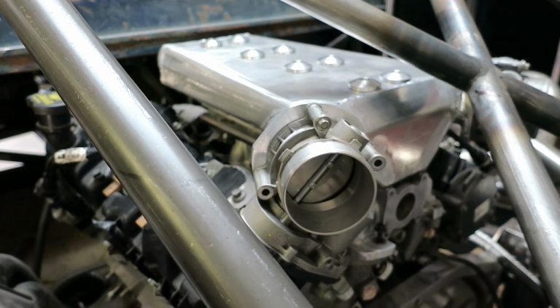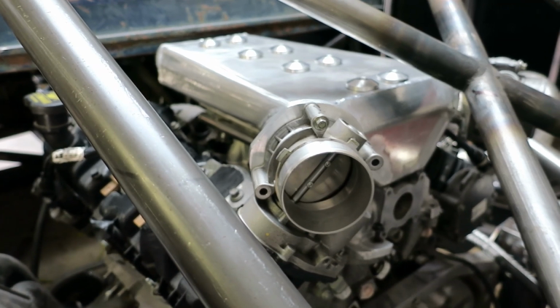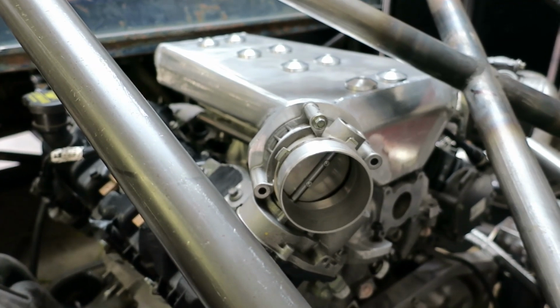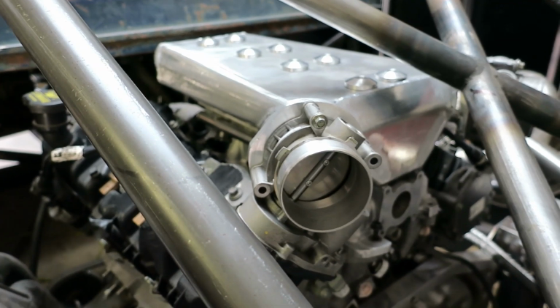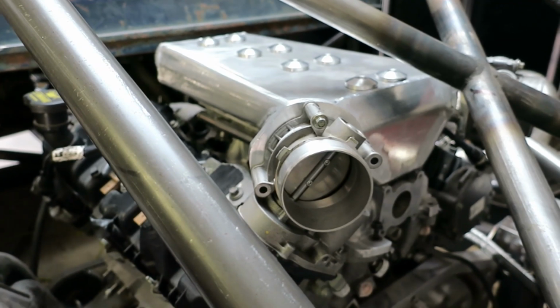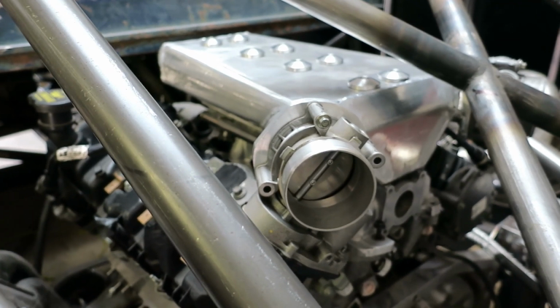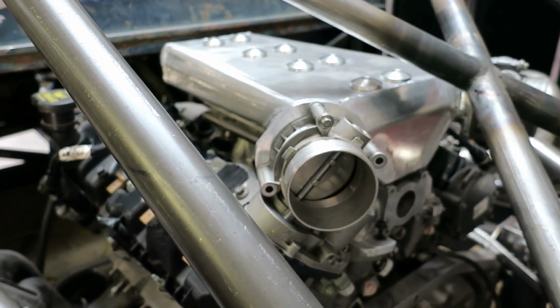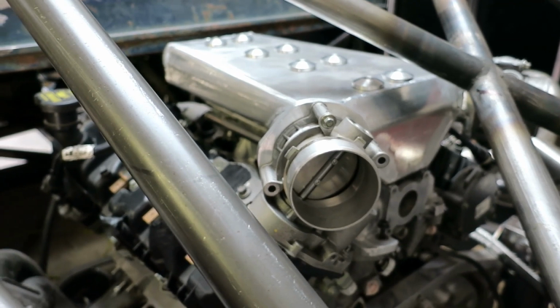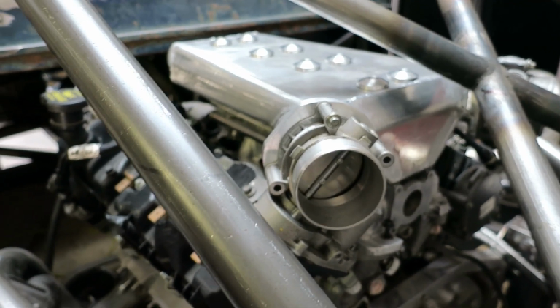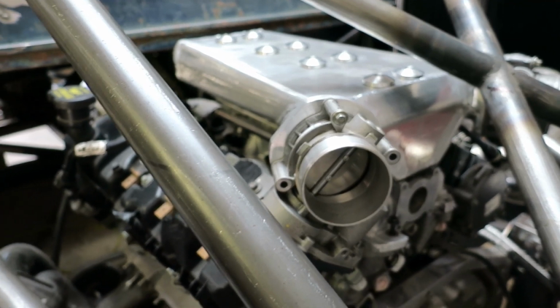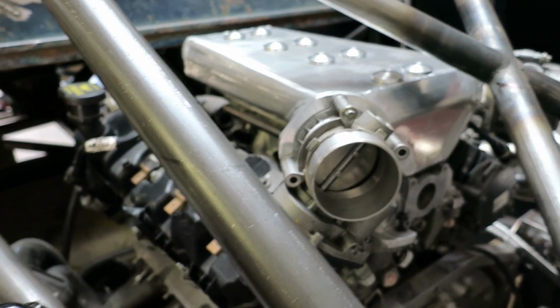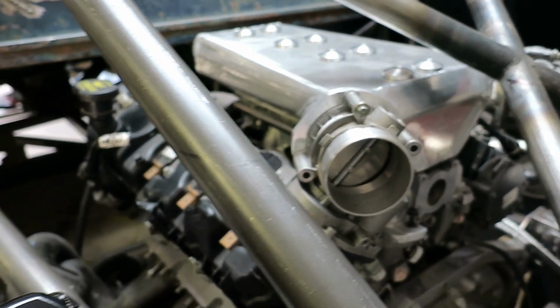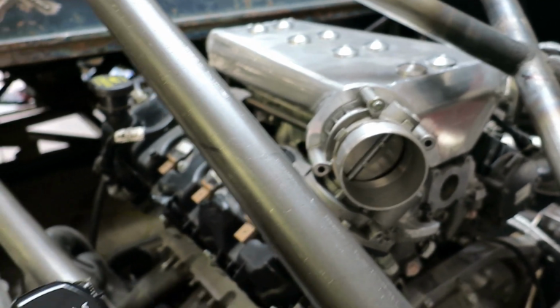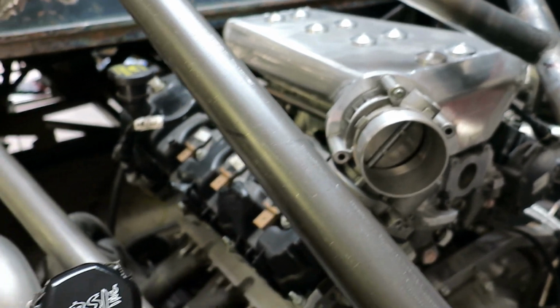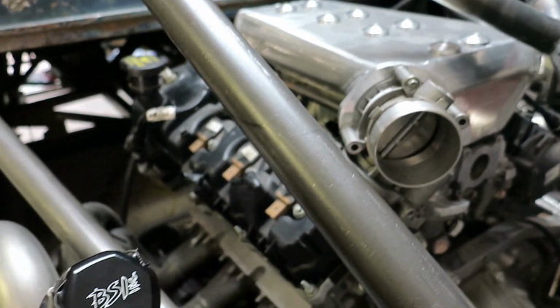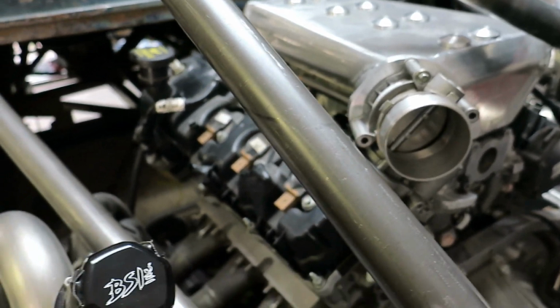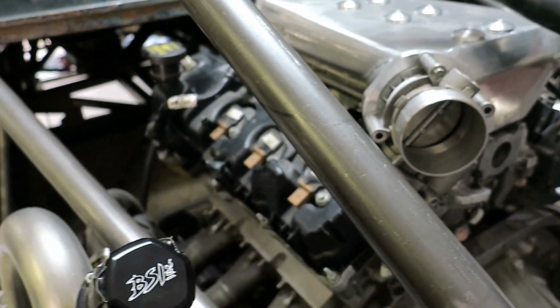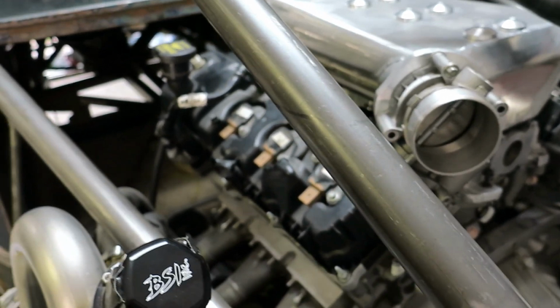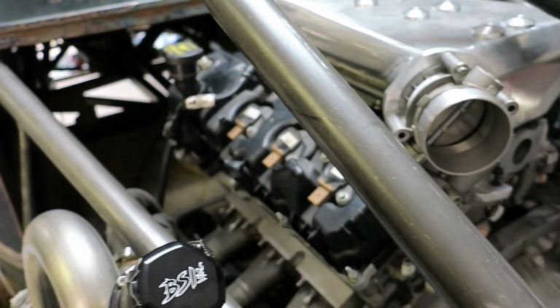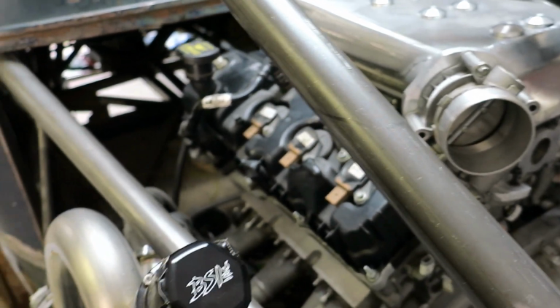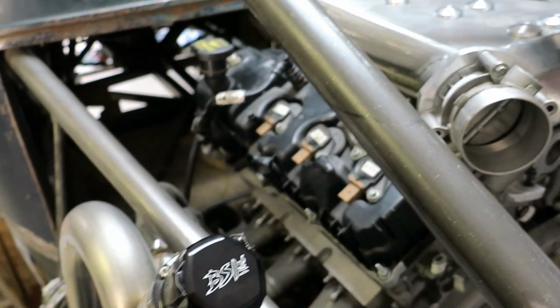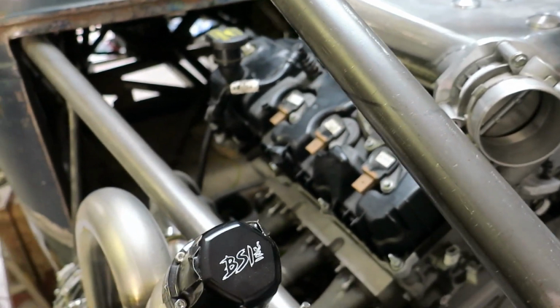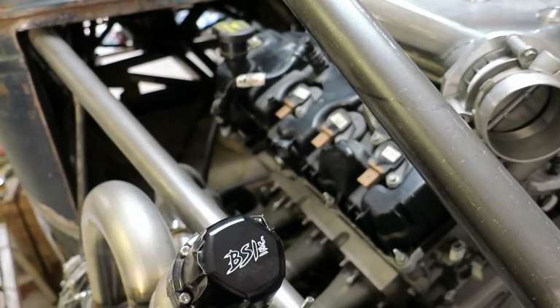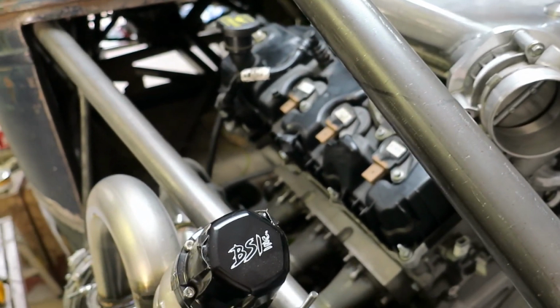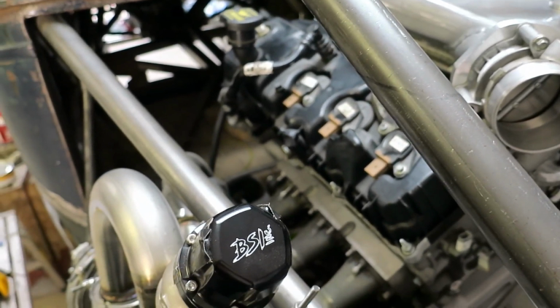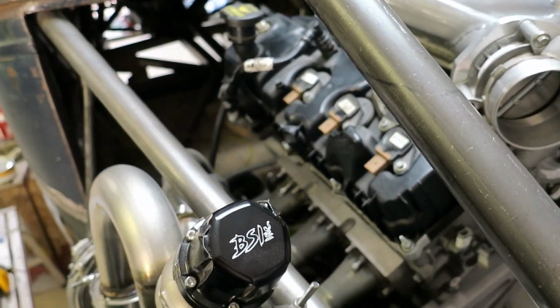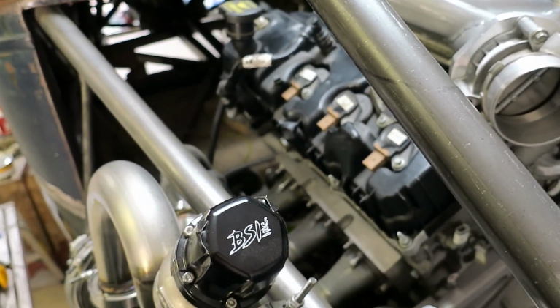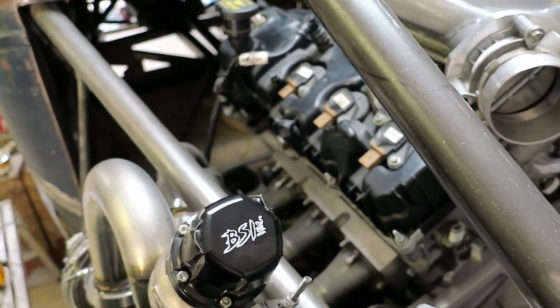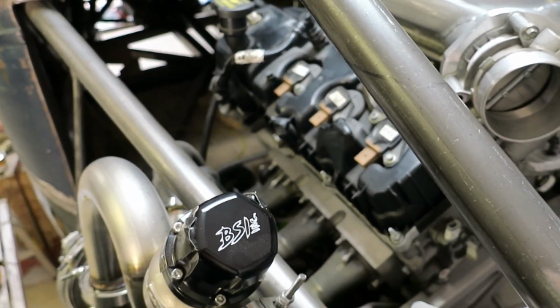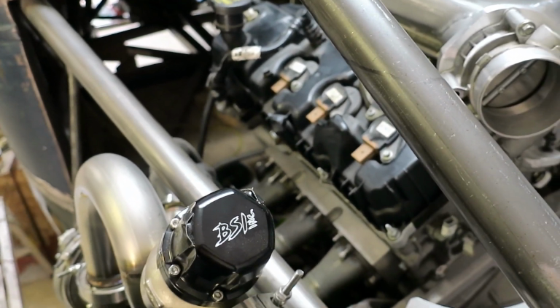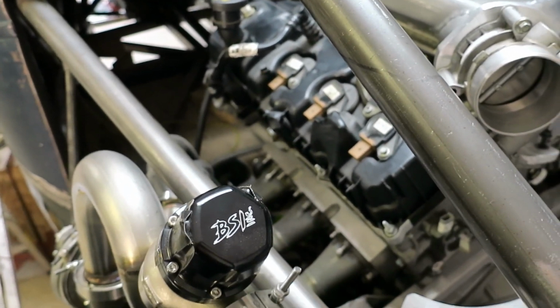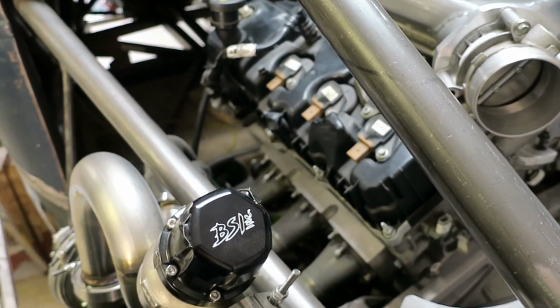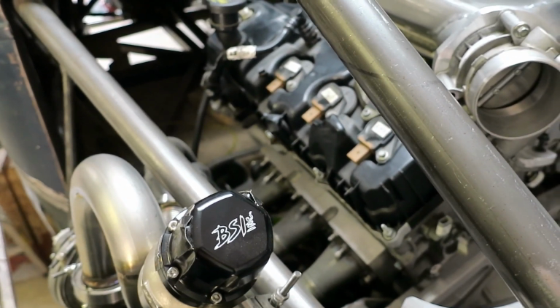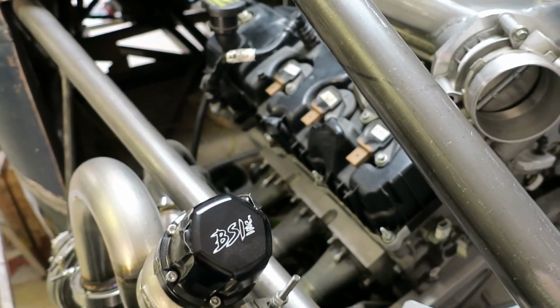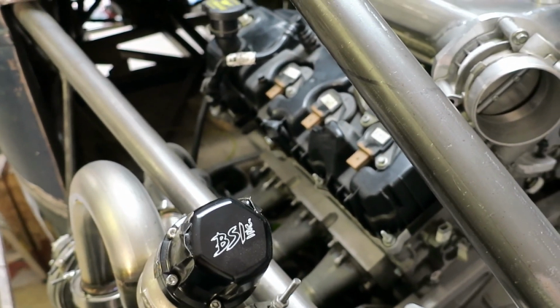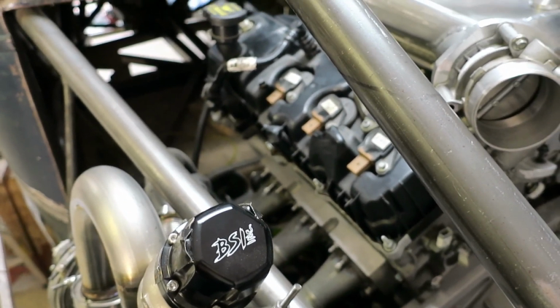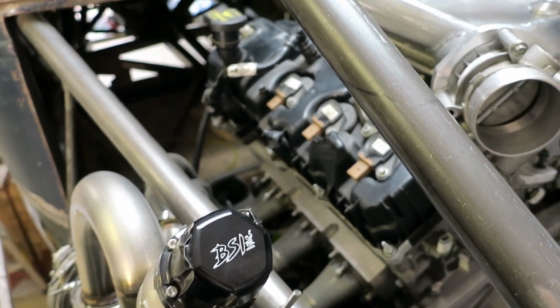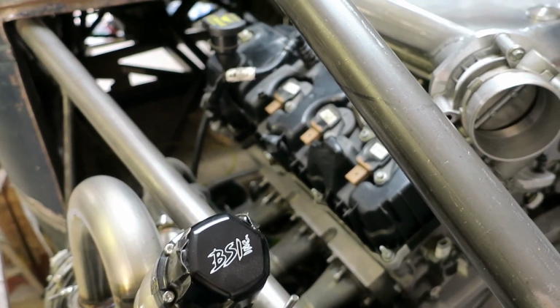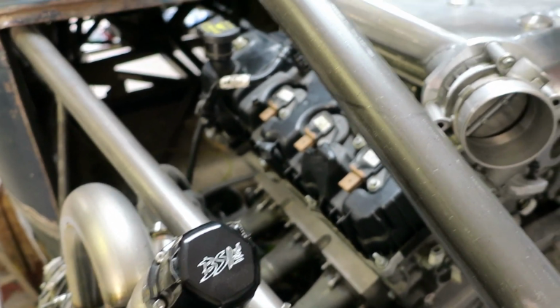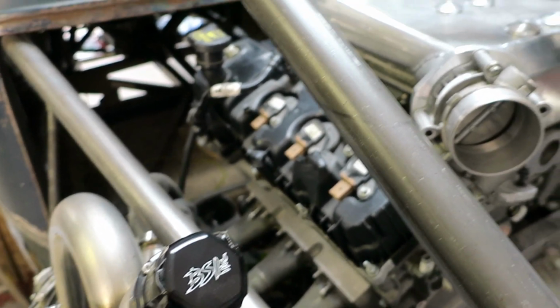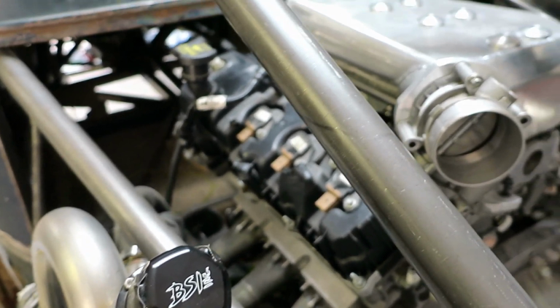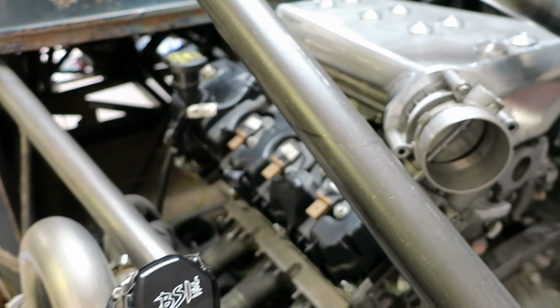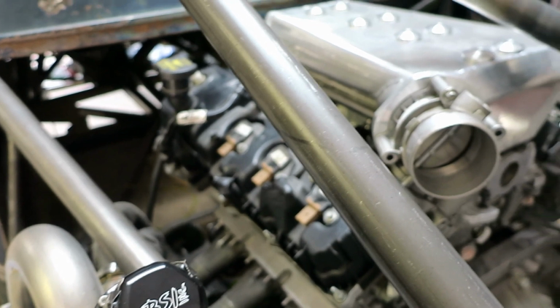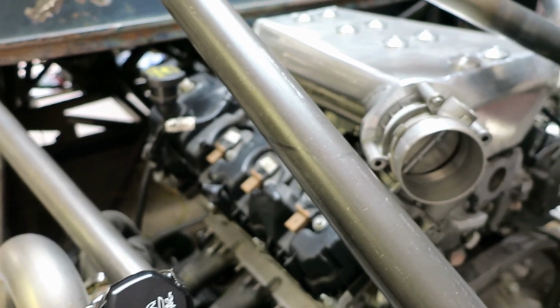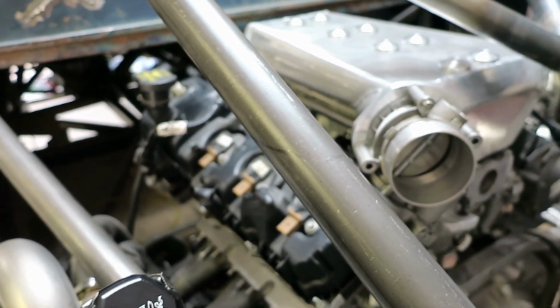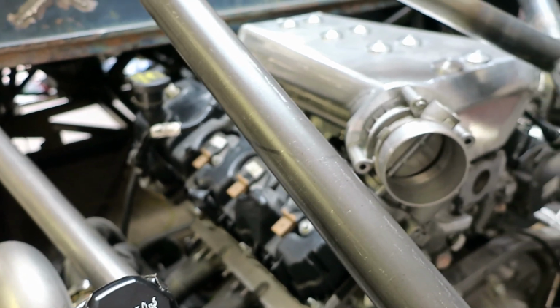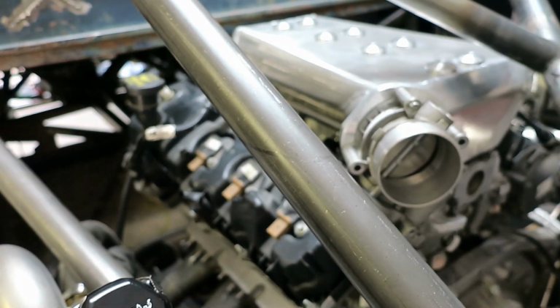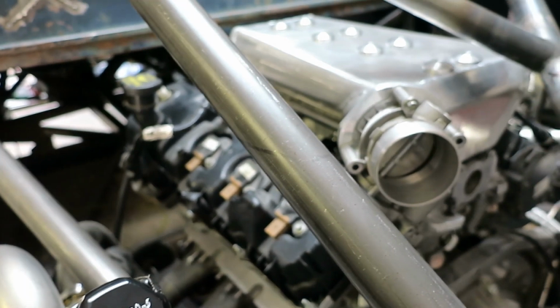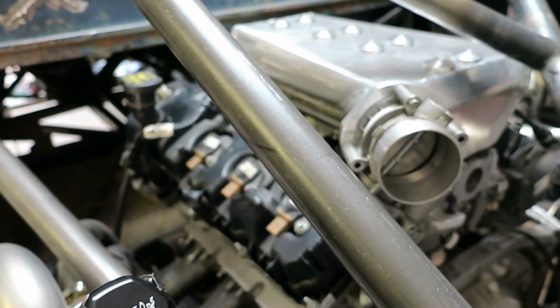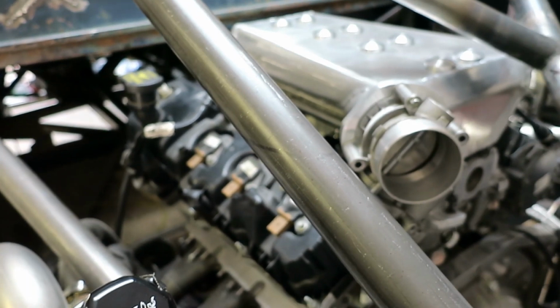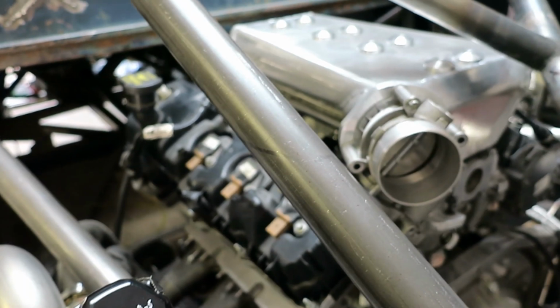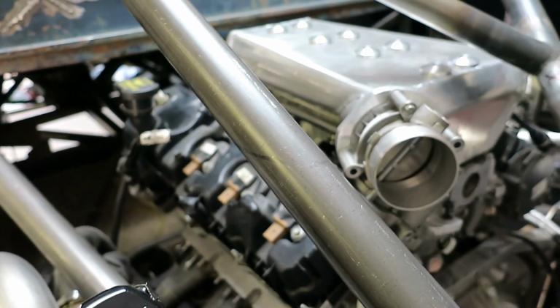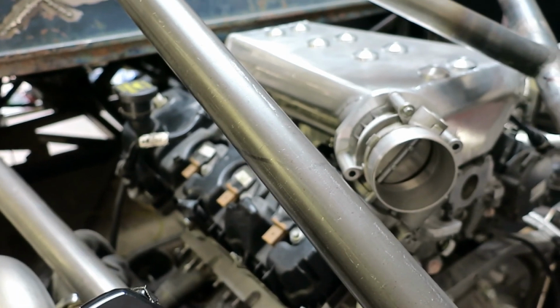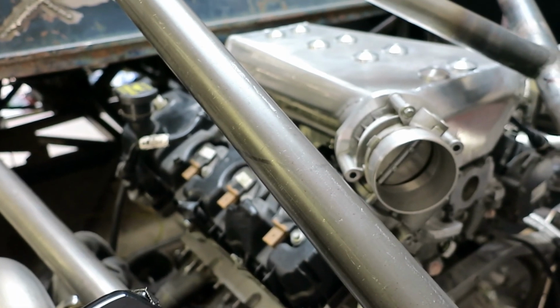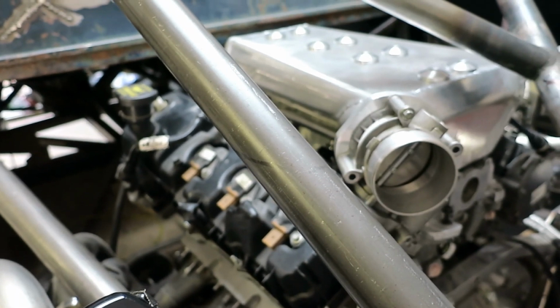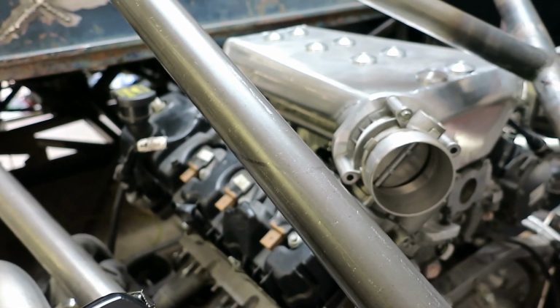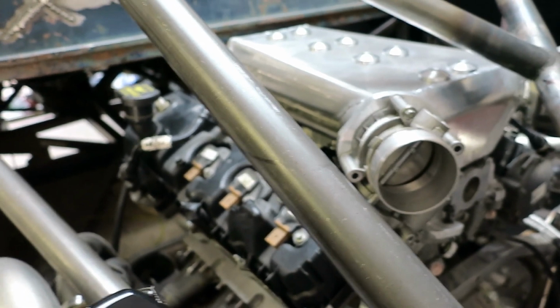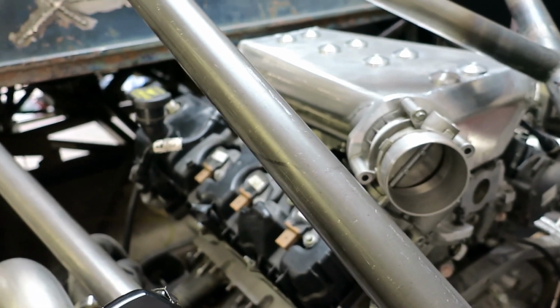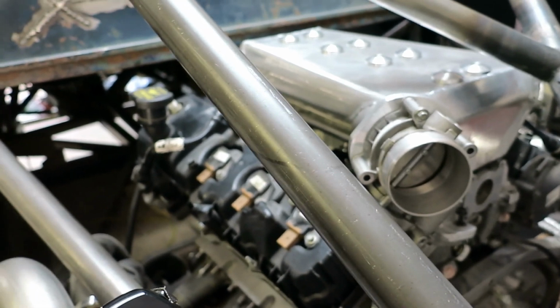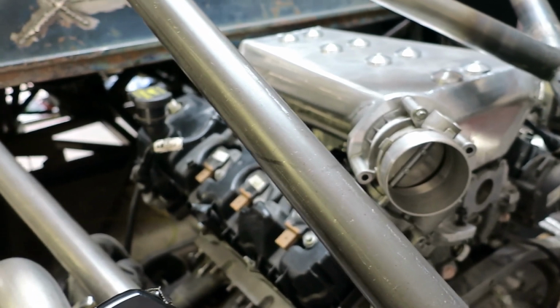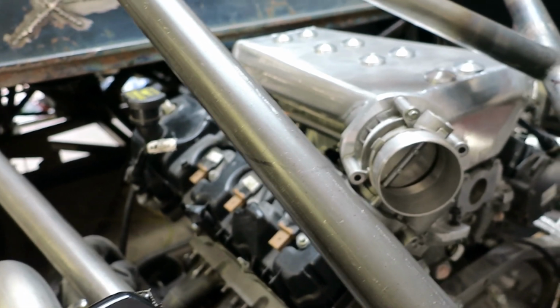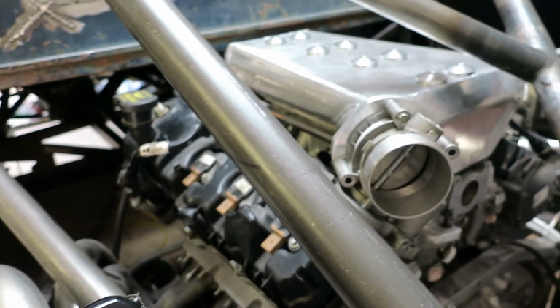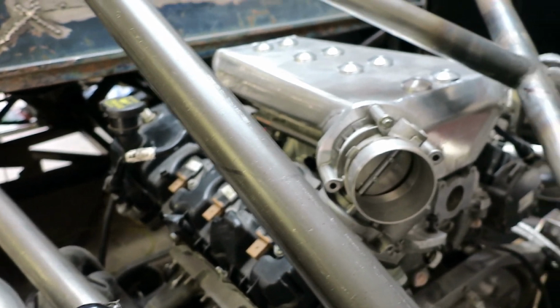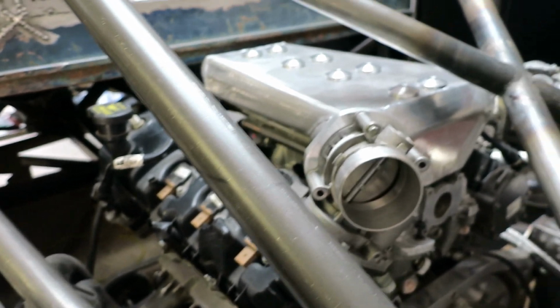That's this project pretty much wrapped up. Next step is to mount the intercoolers and get all the charge piping together.